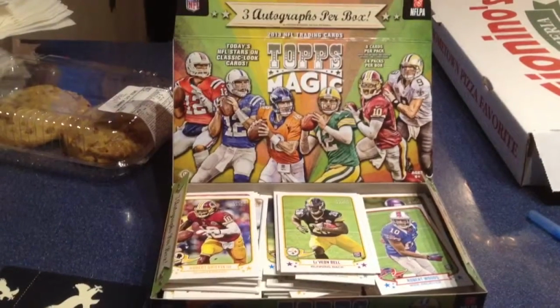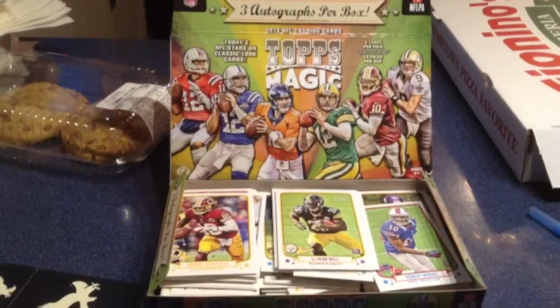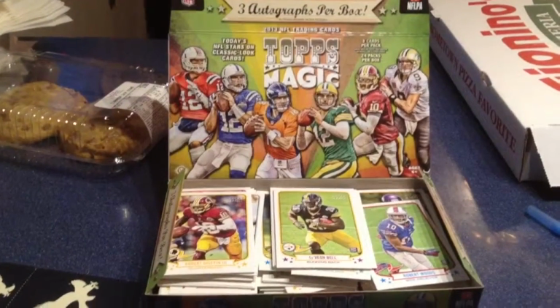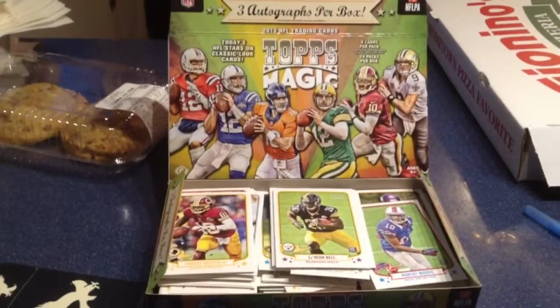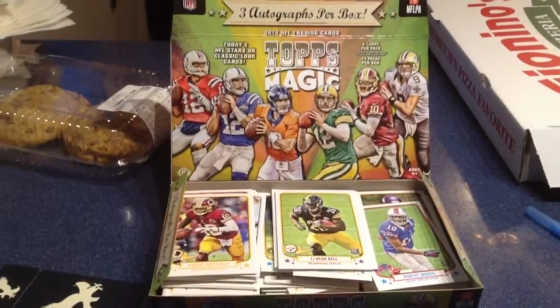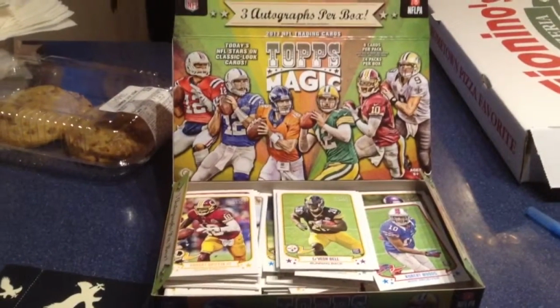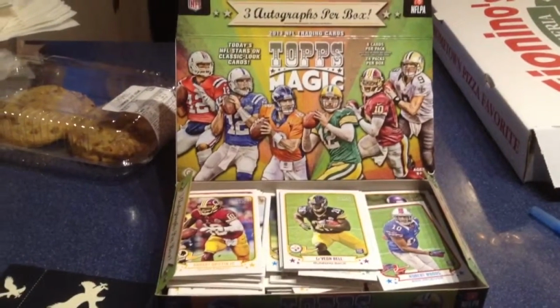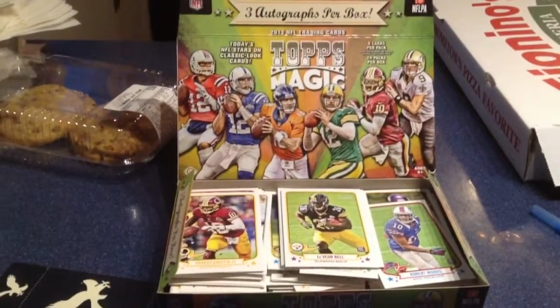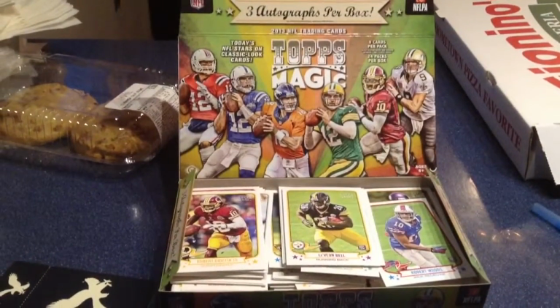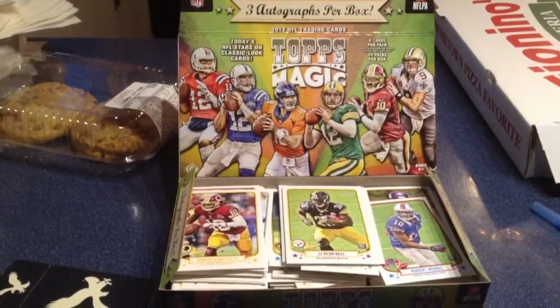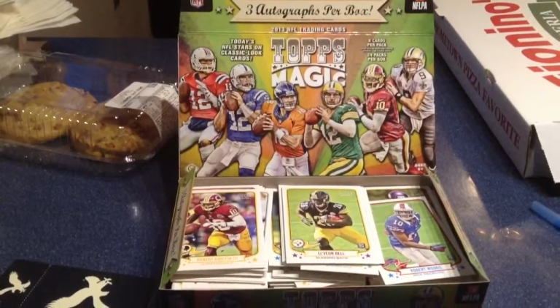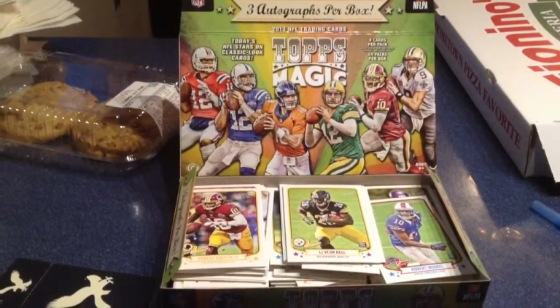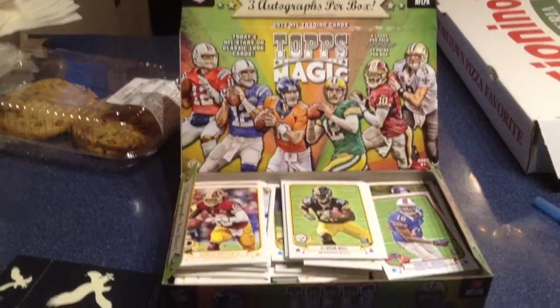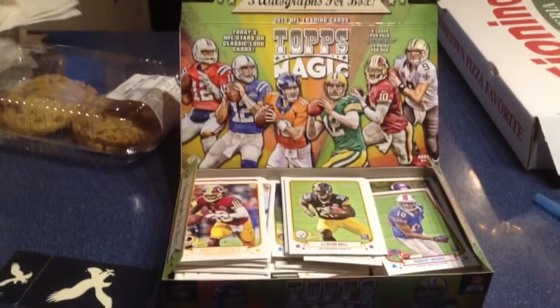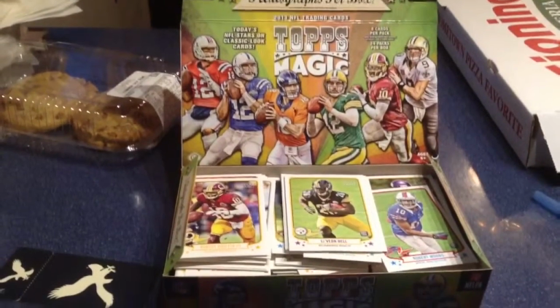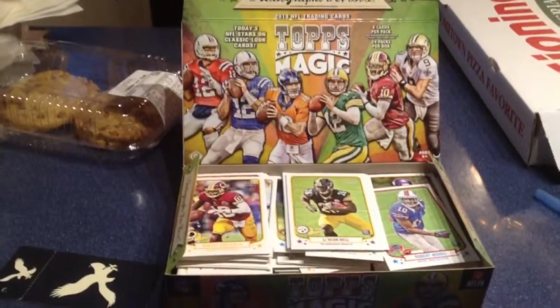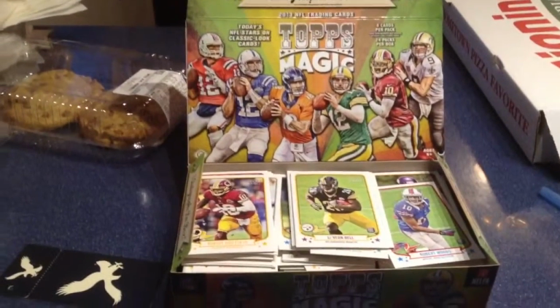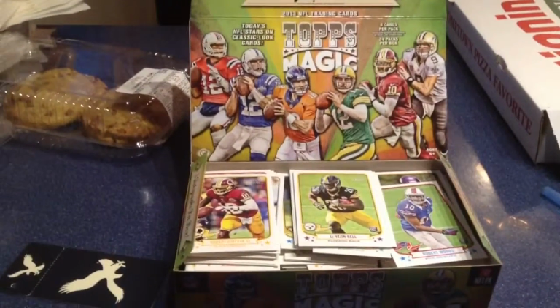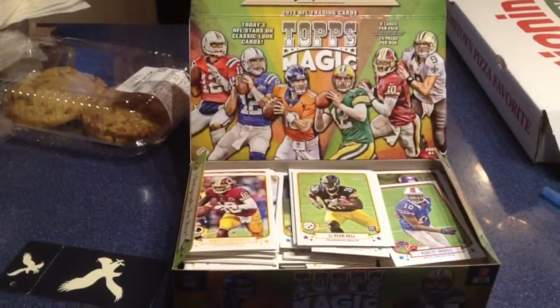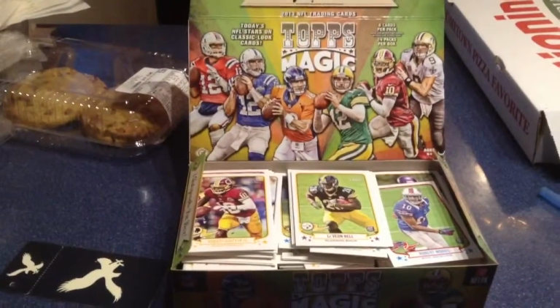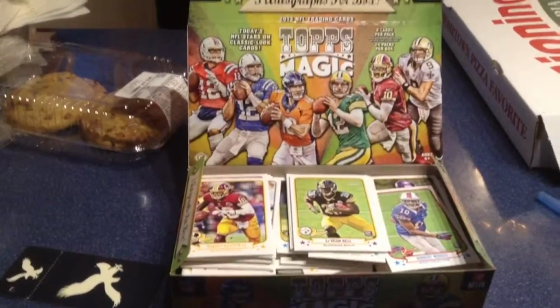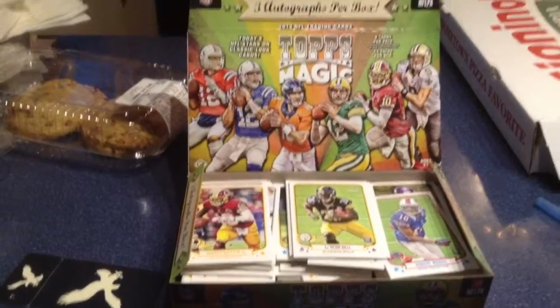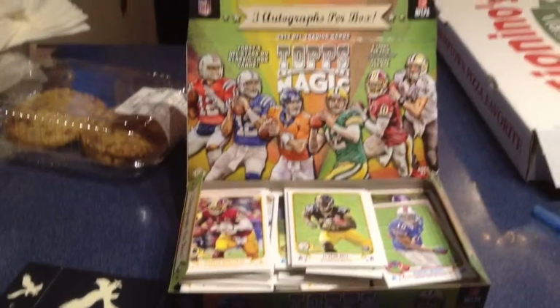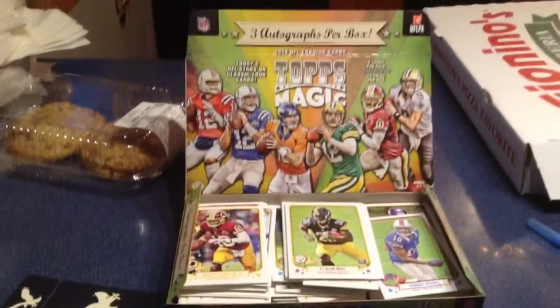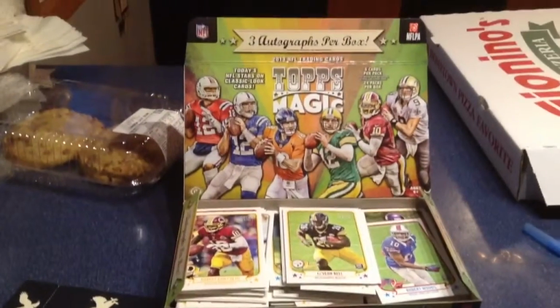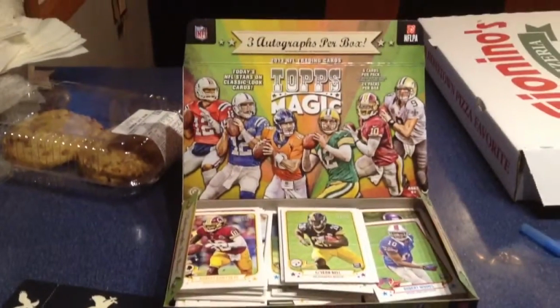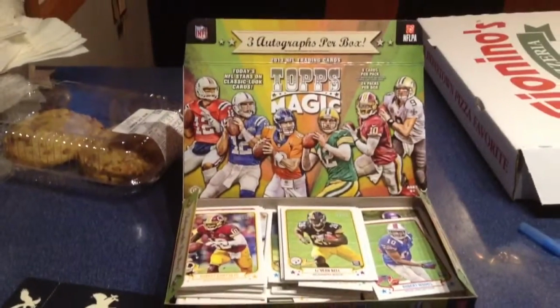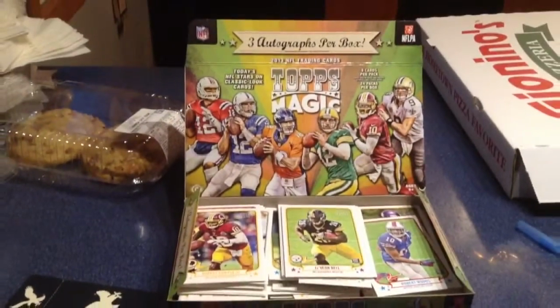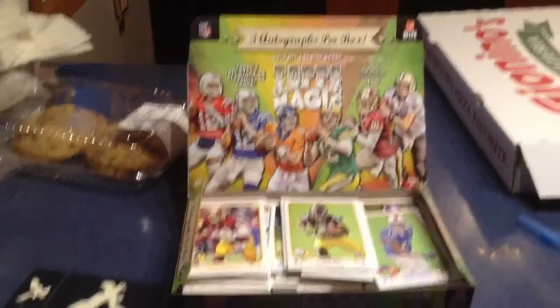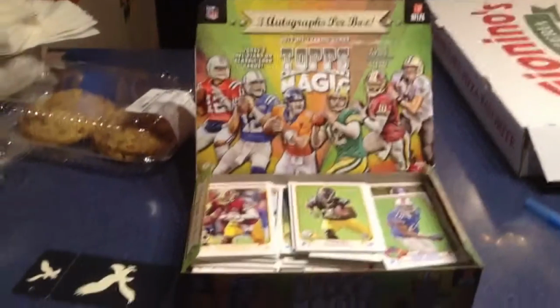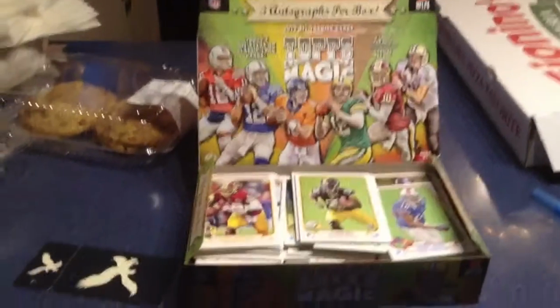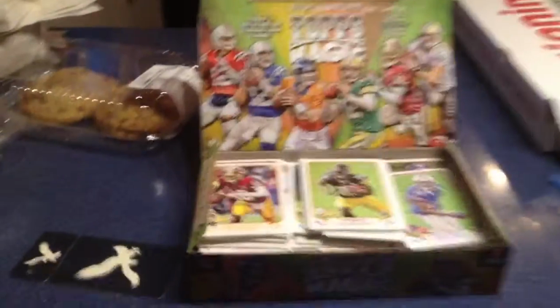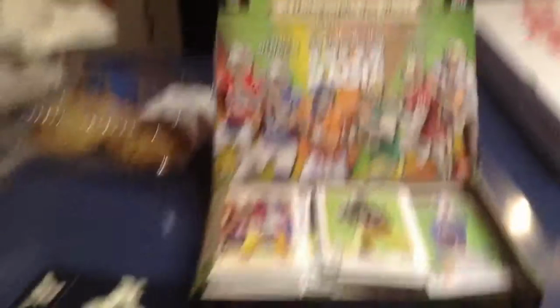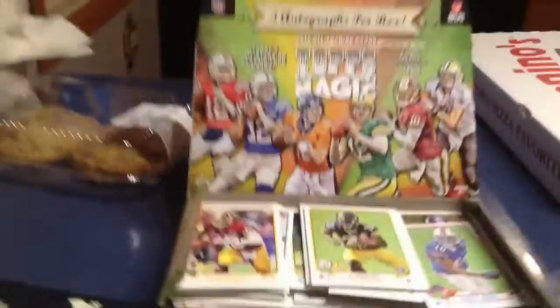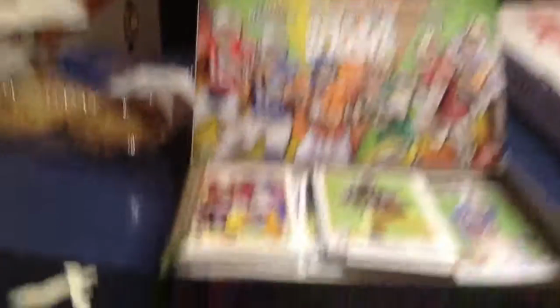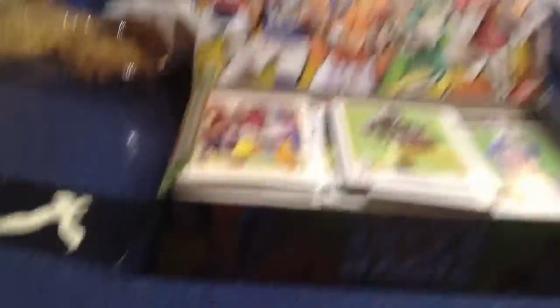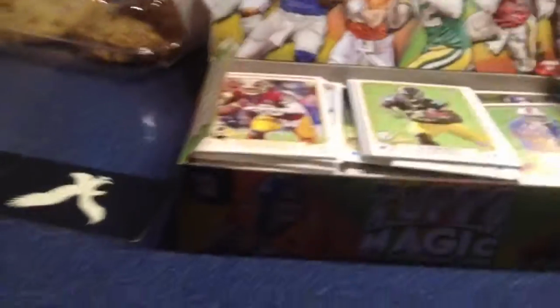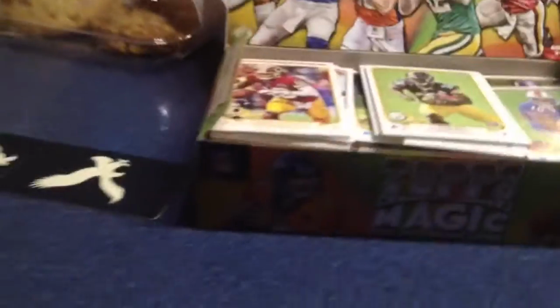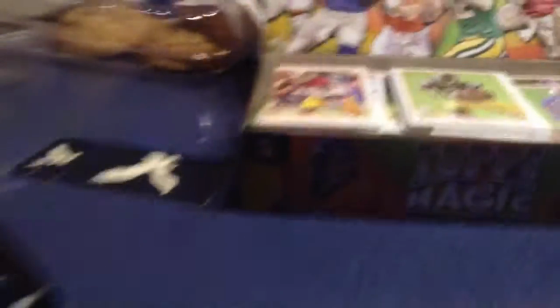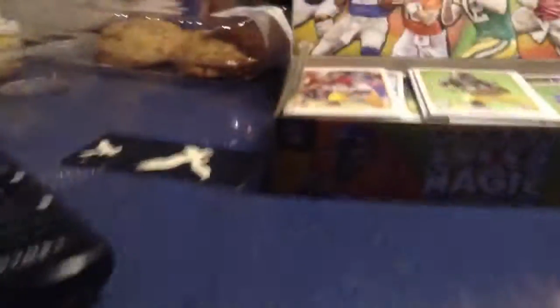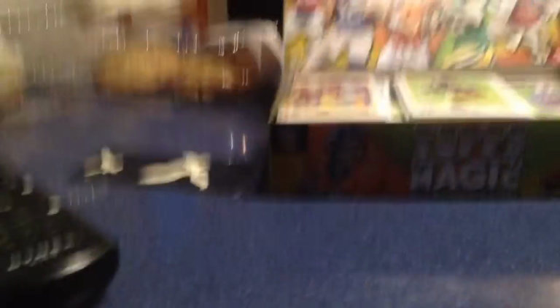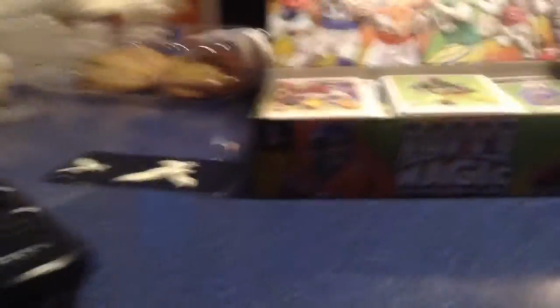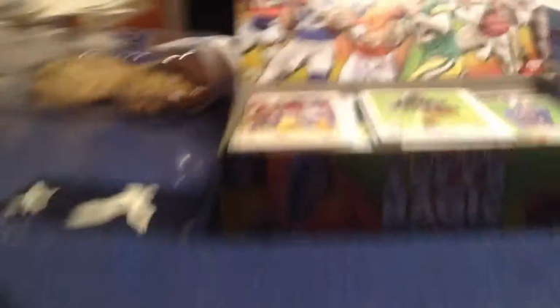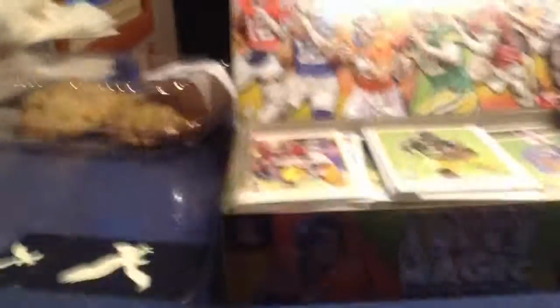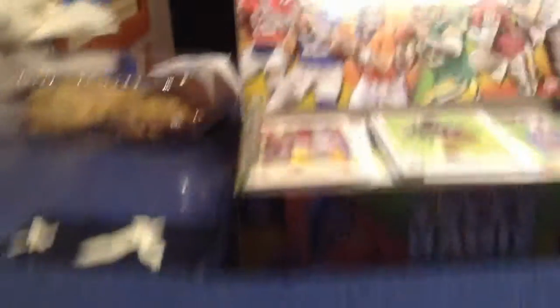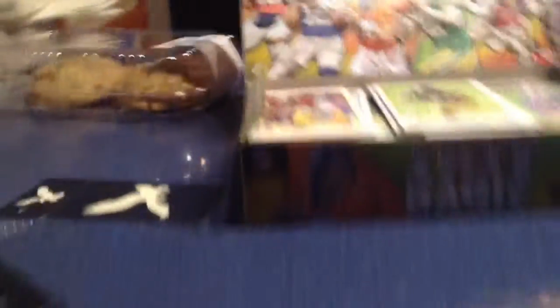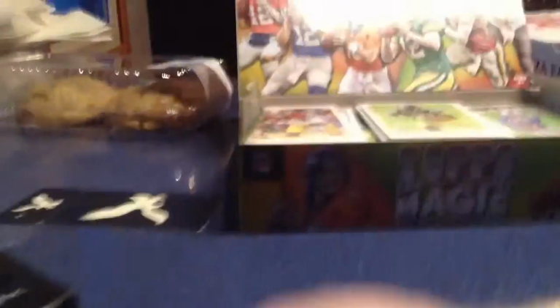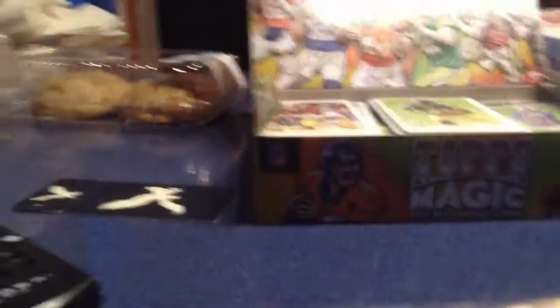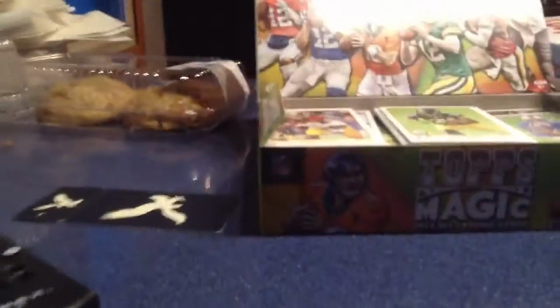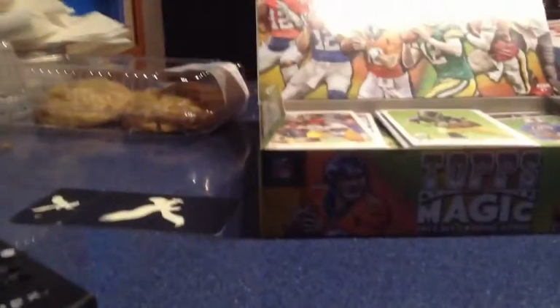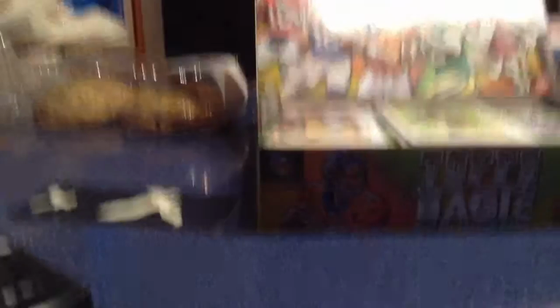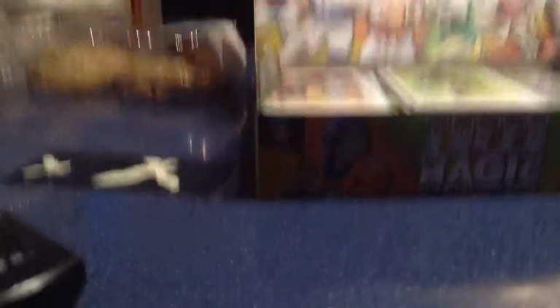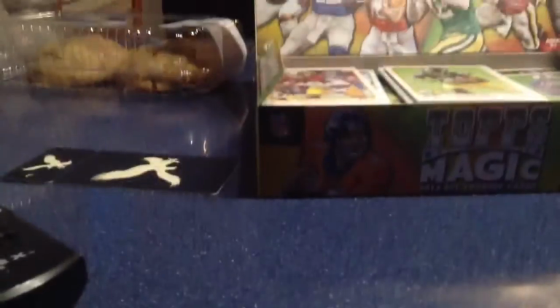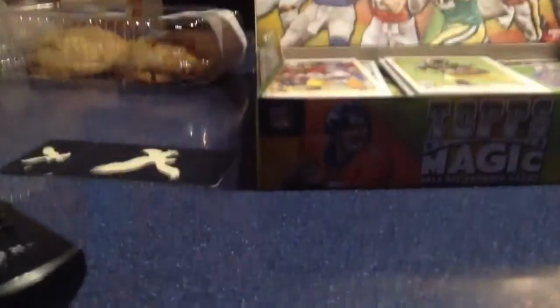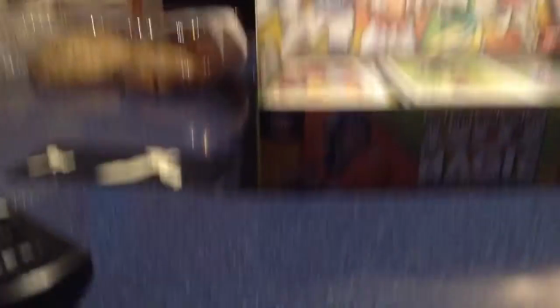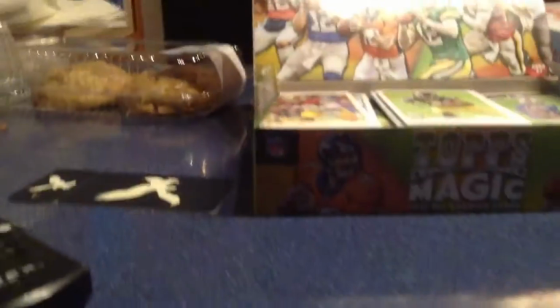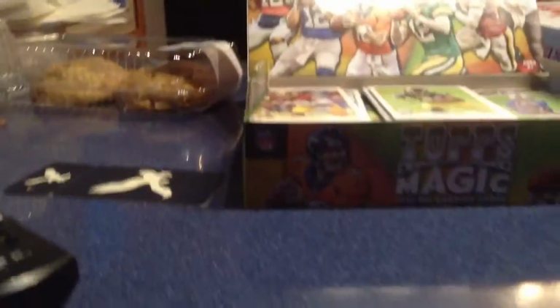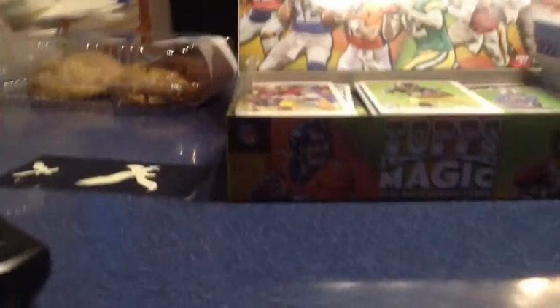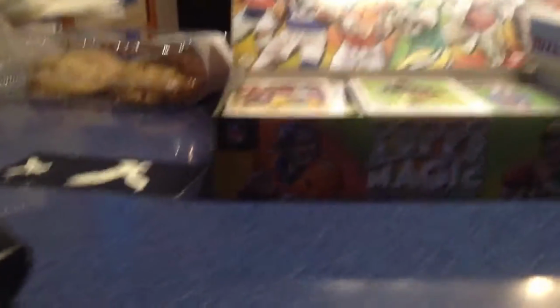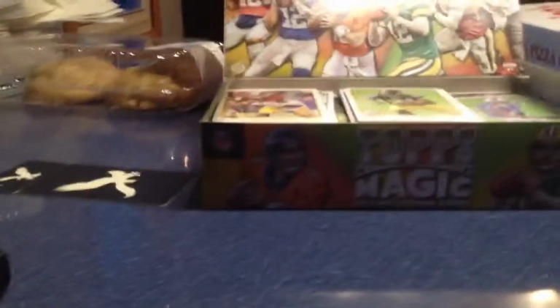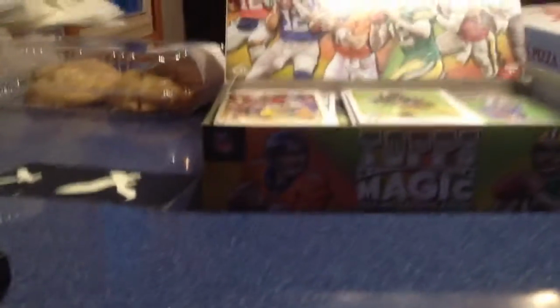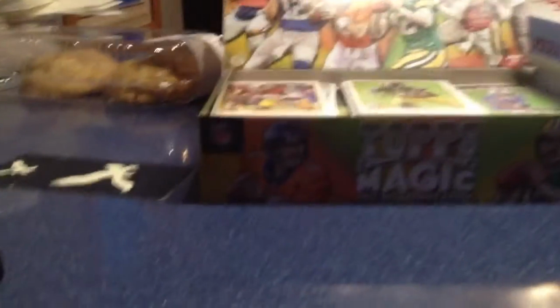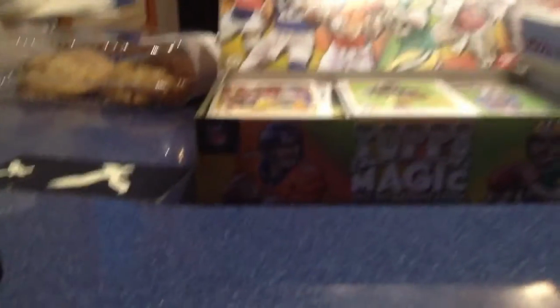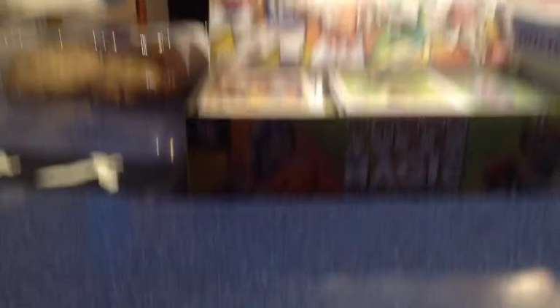Alright, so I went to the hobby store today and got a box of 2013 Topps Magic football.